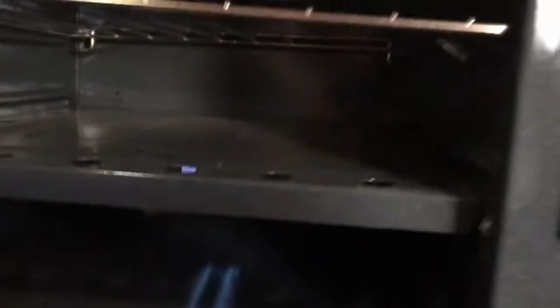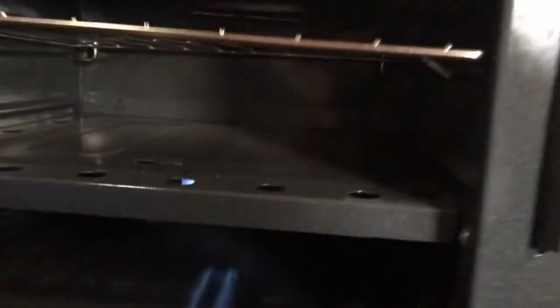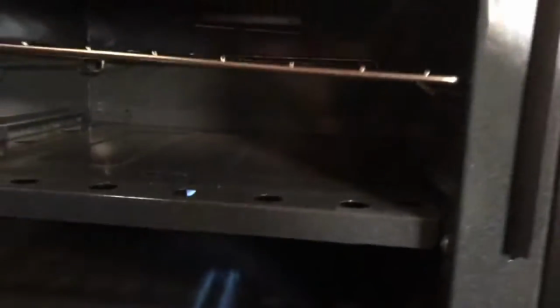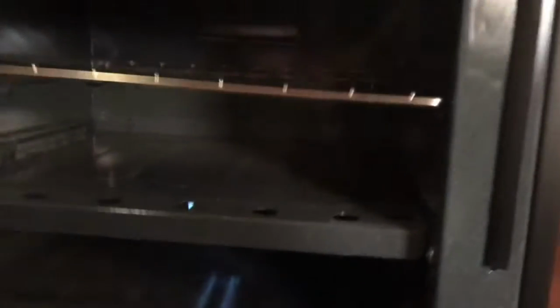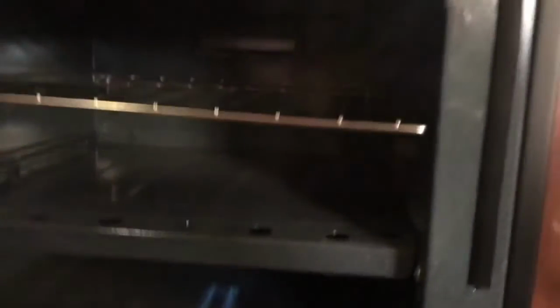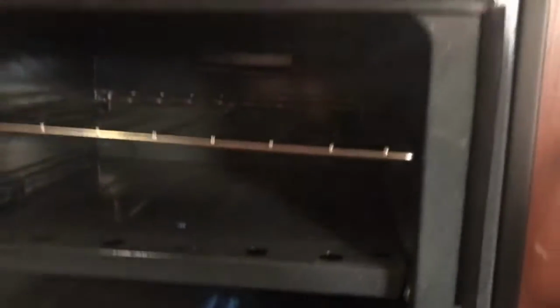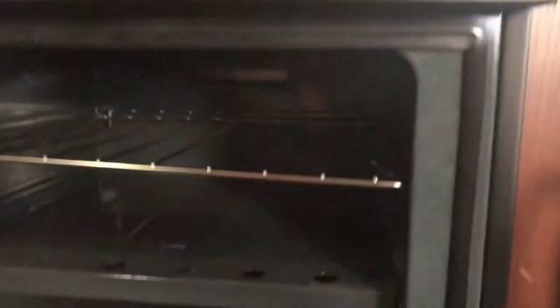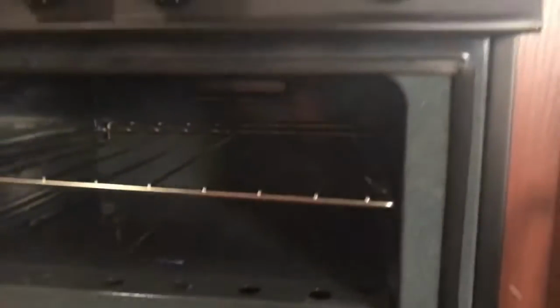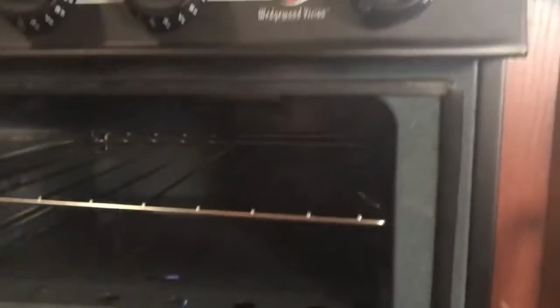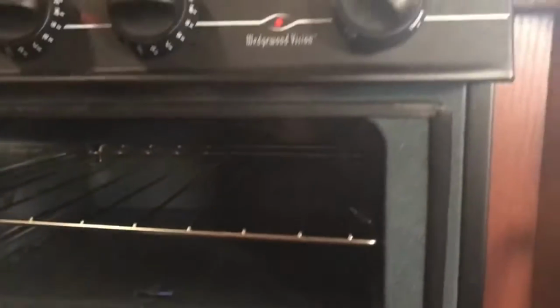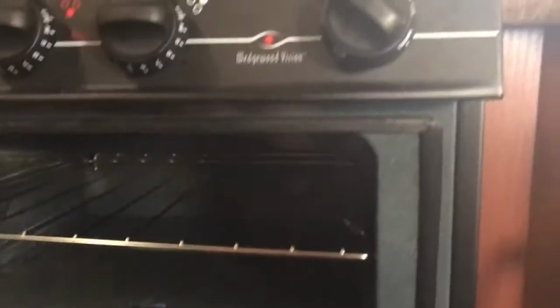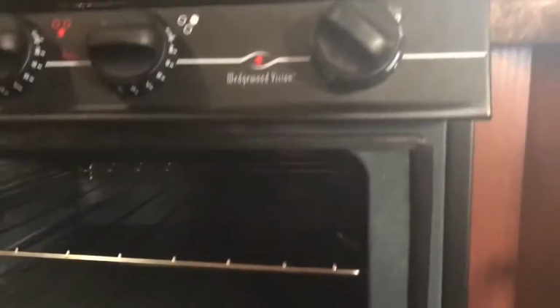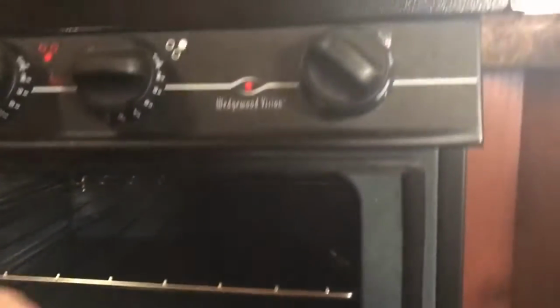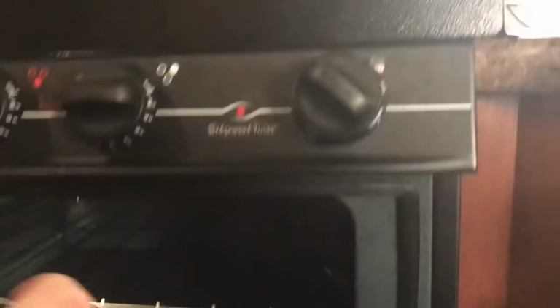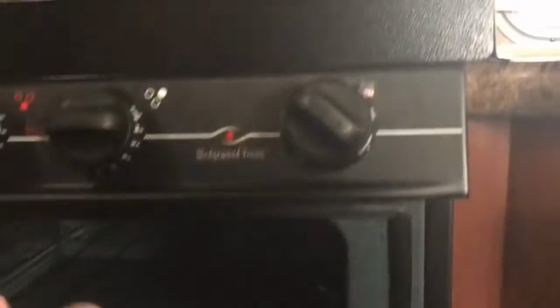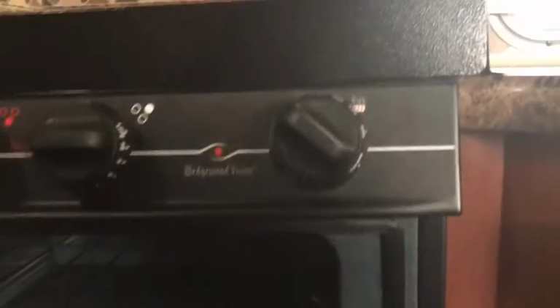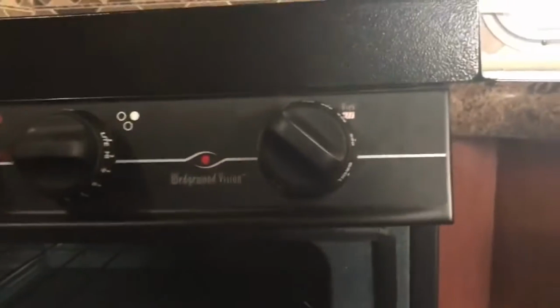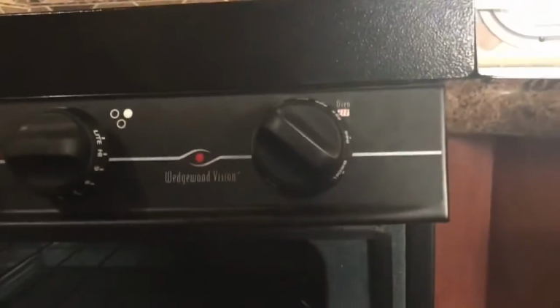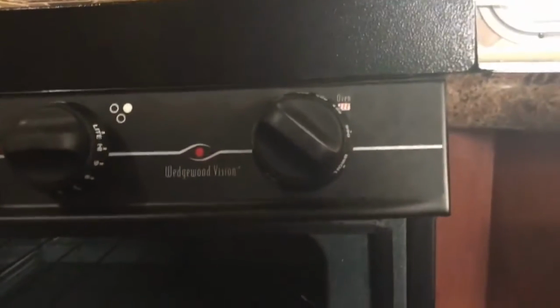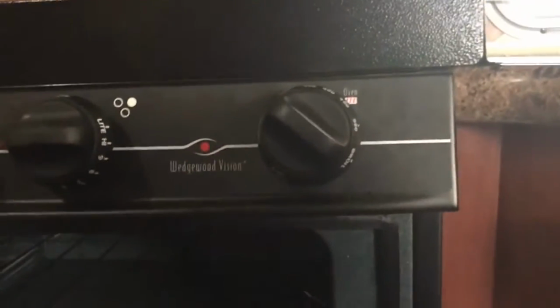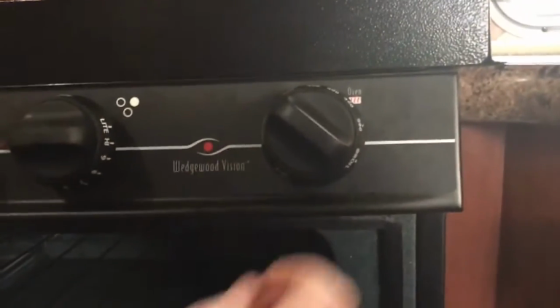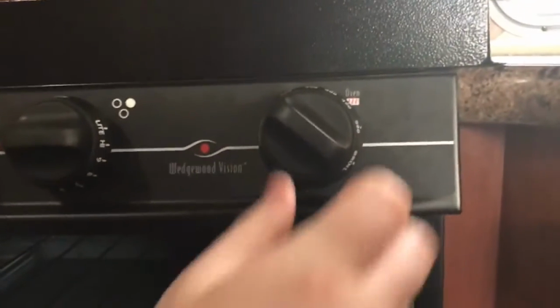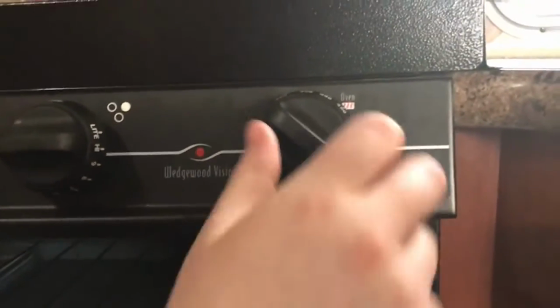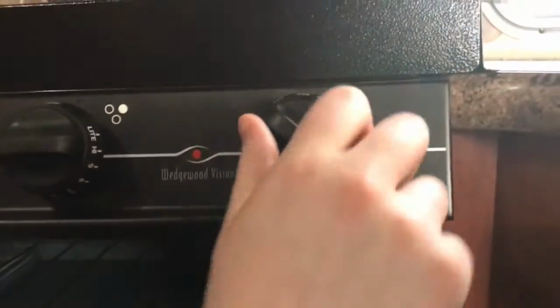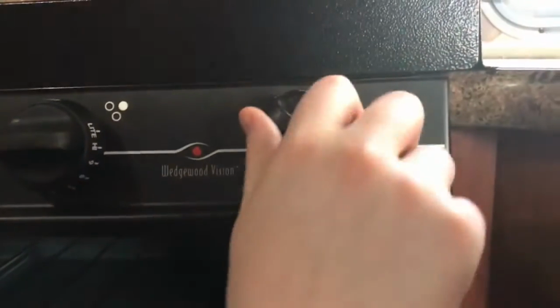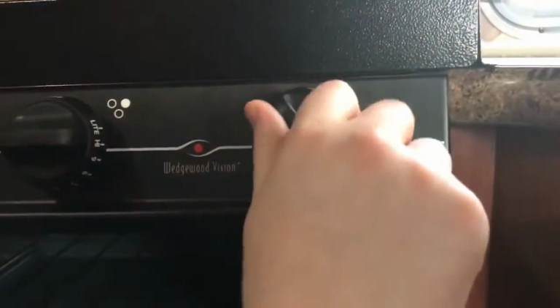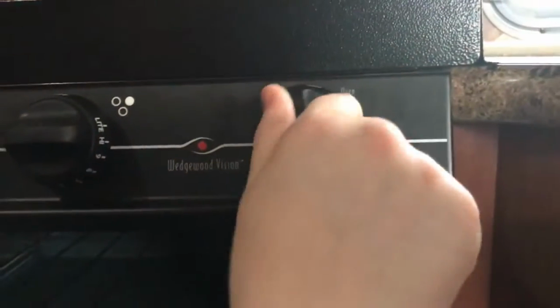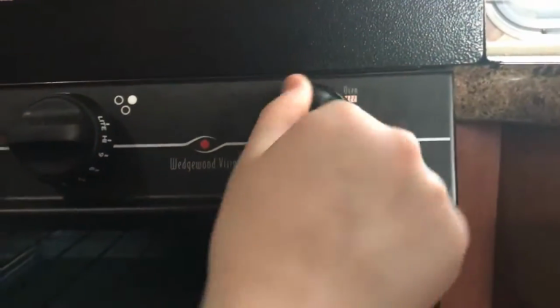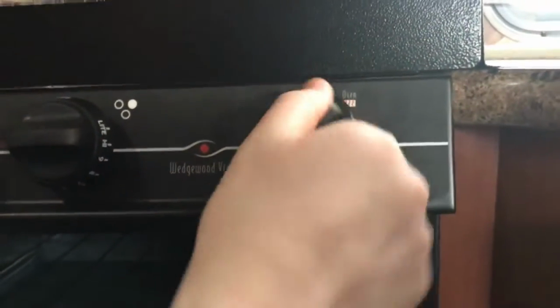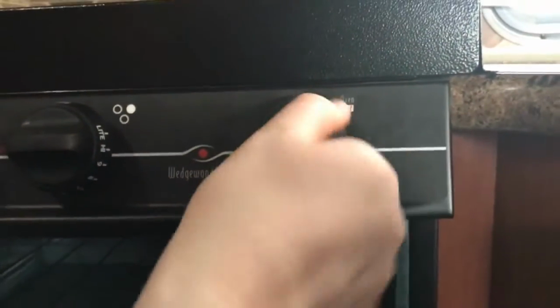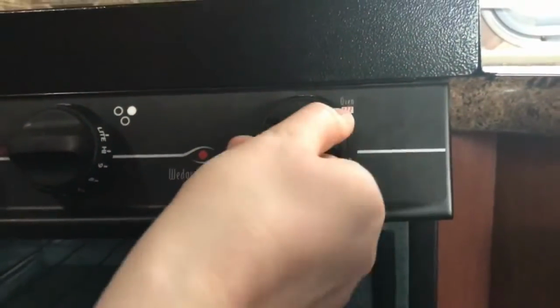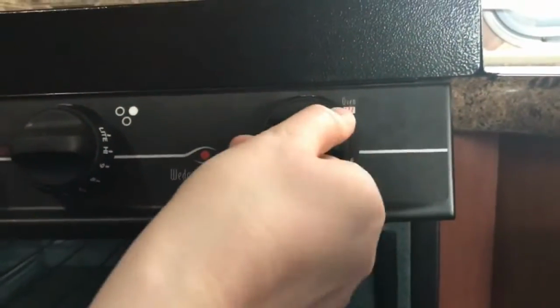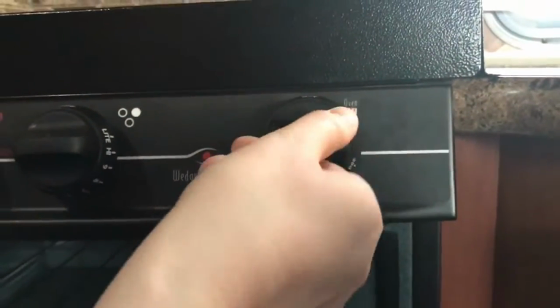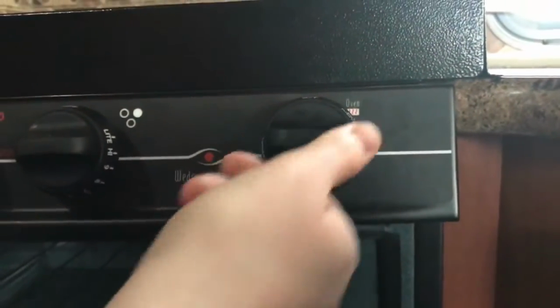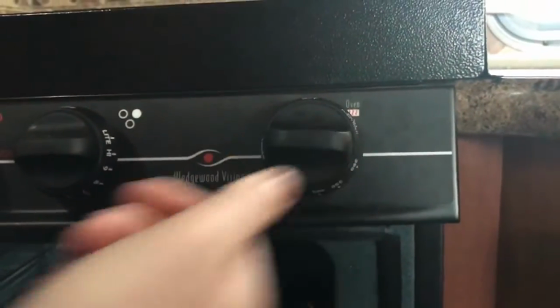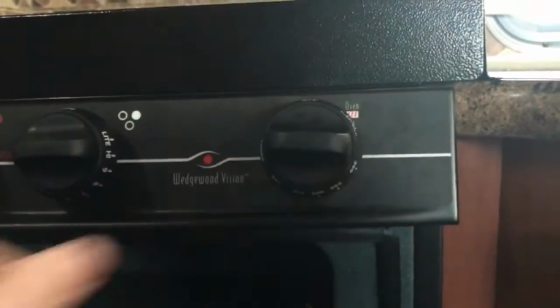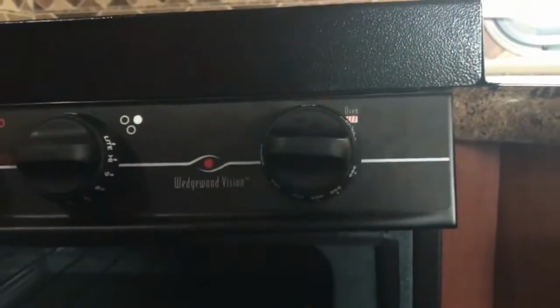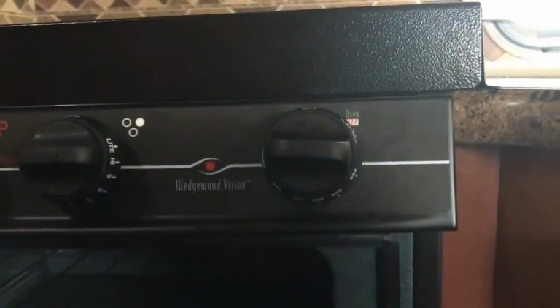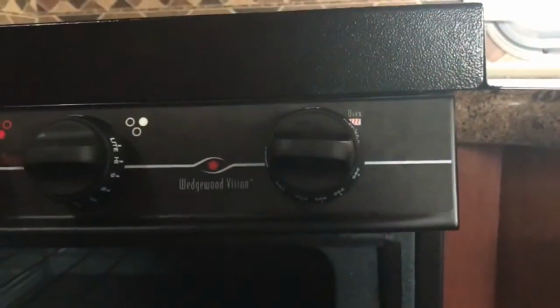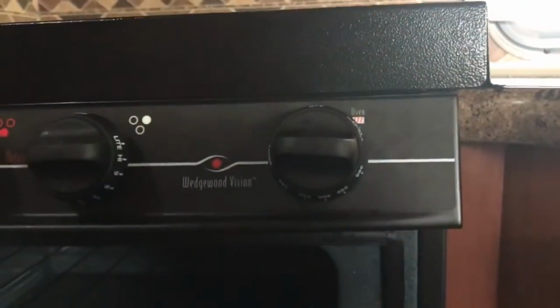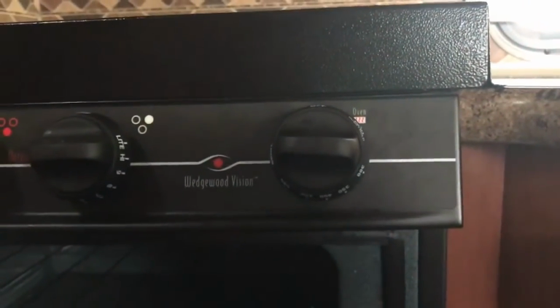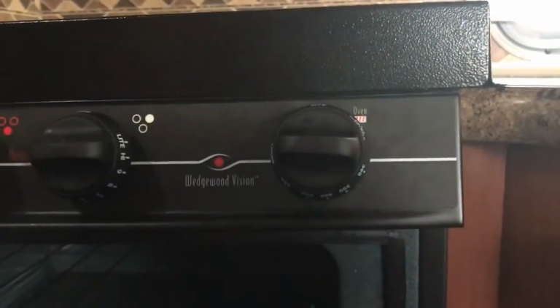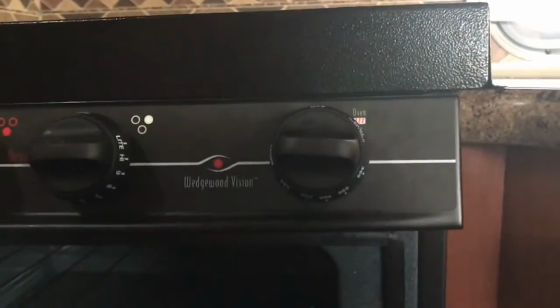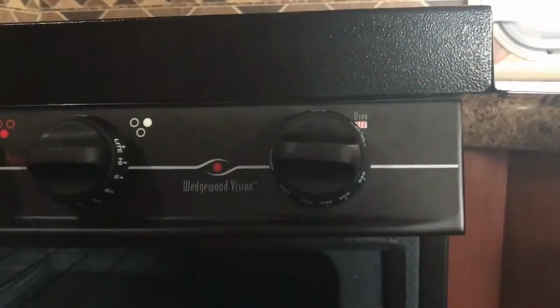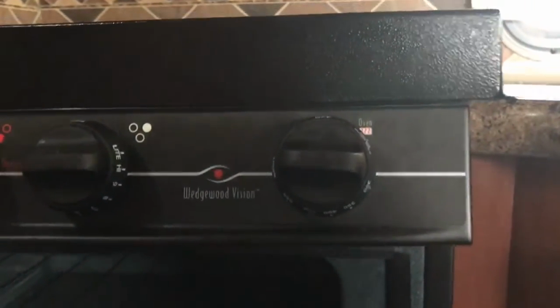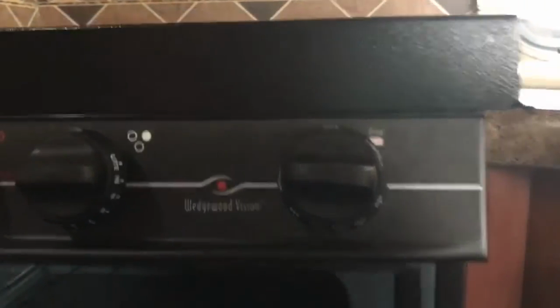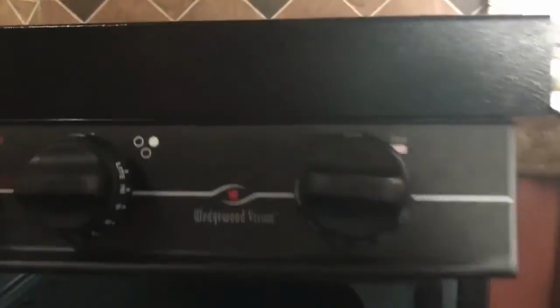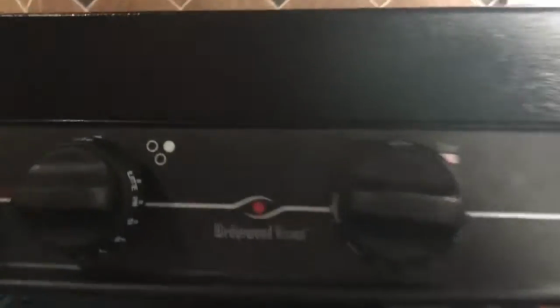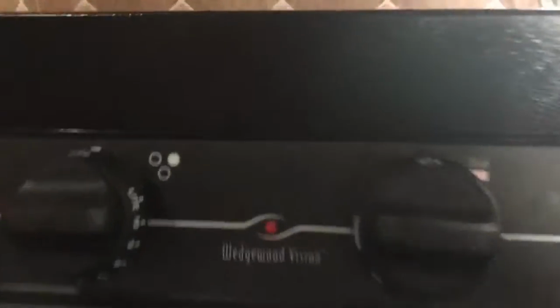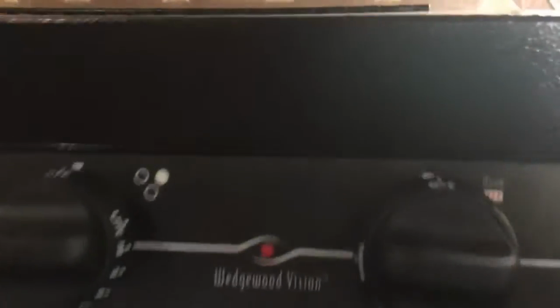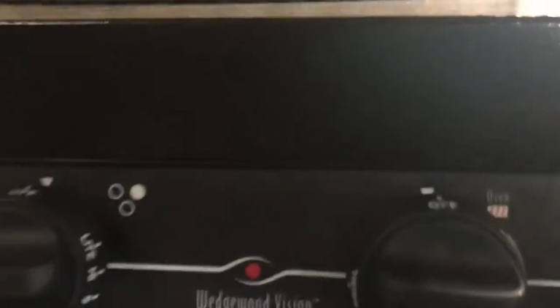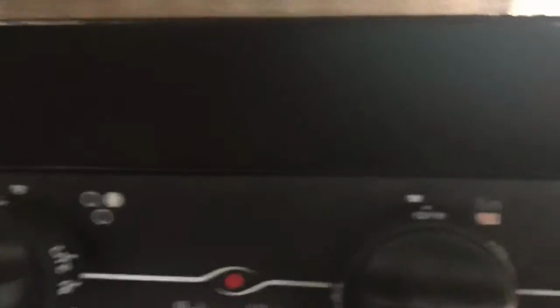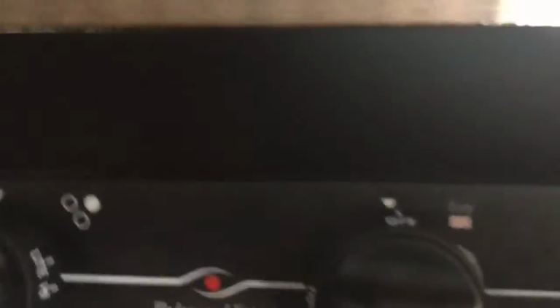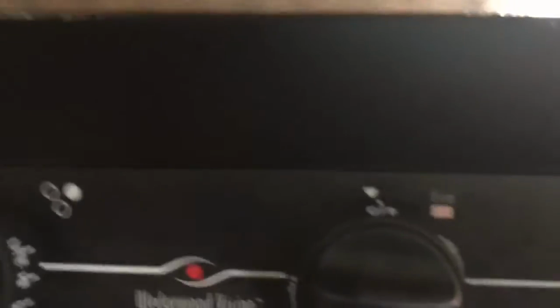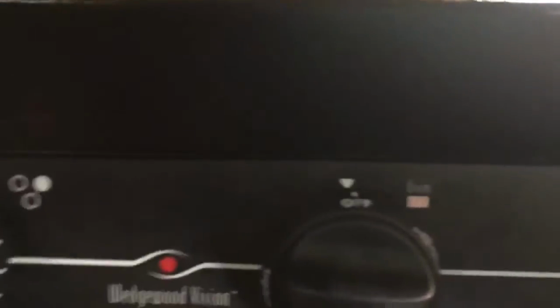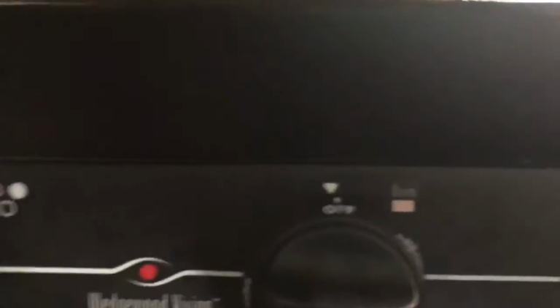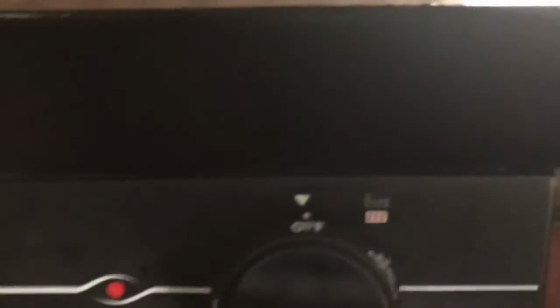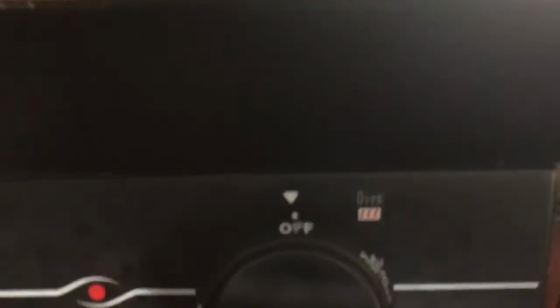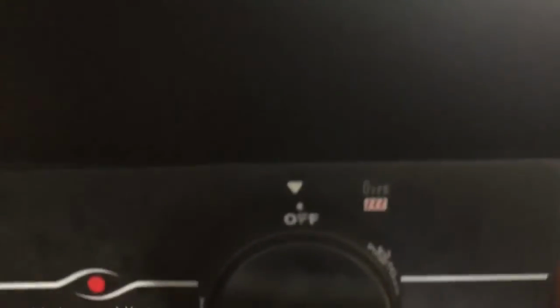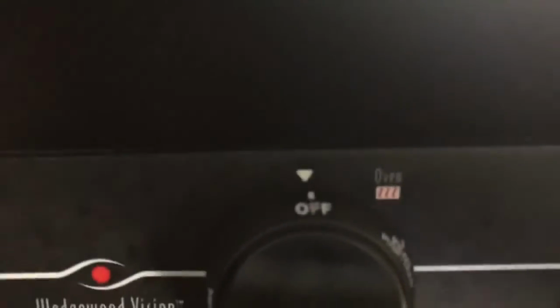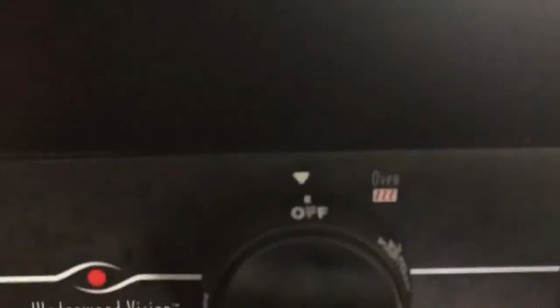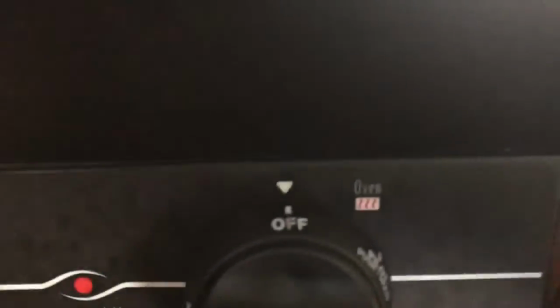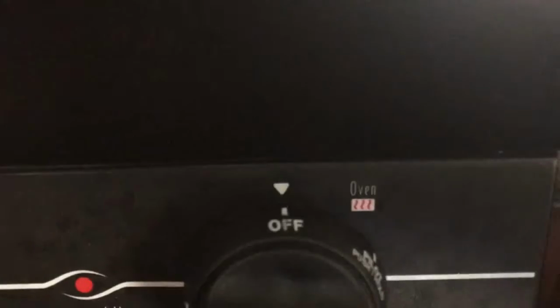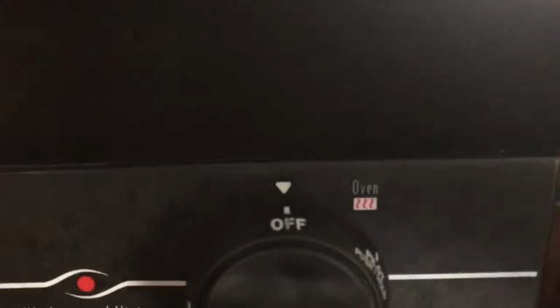In order to turn your oven off, it's very simple — you just turn it to the off position on the knob.